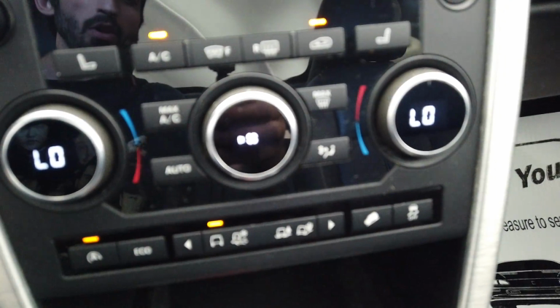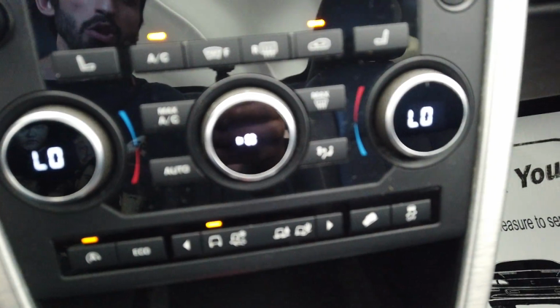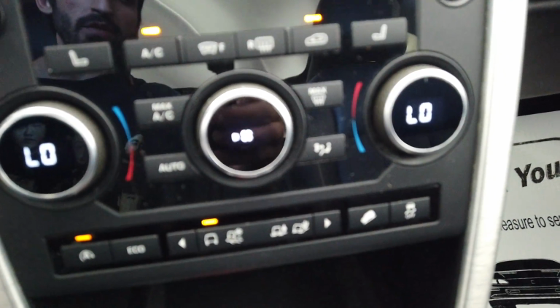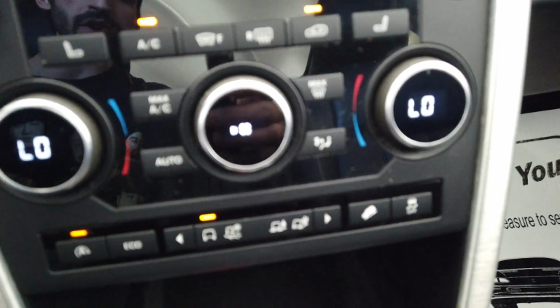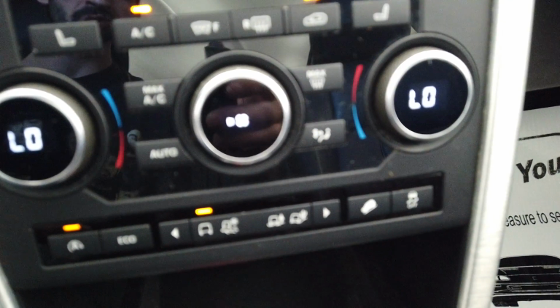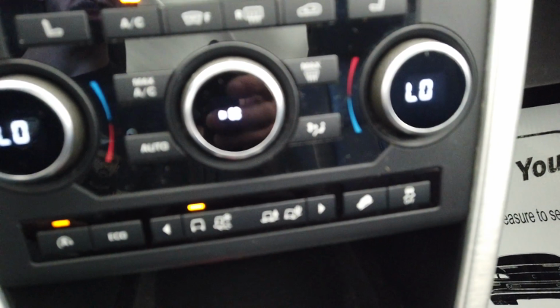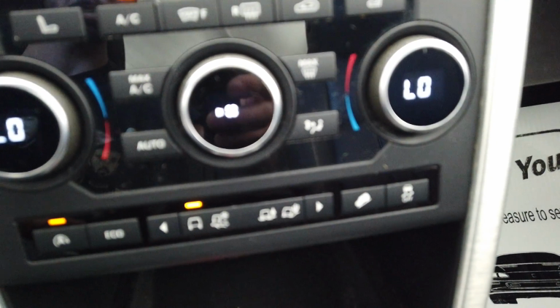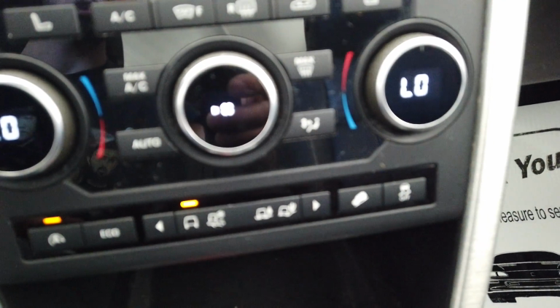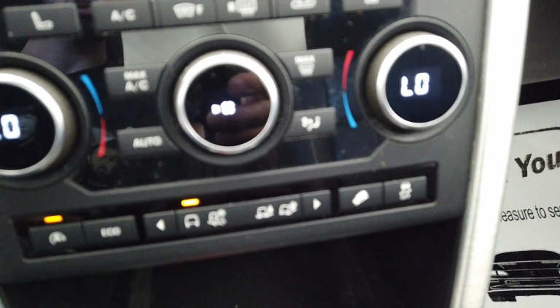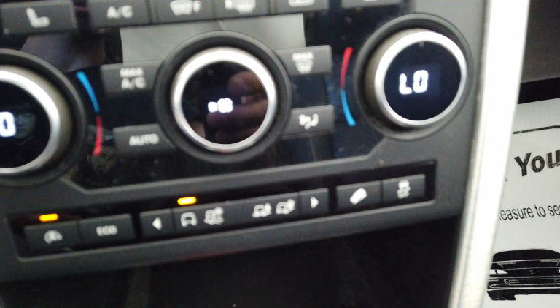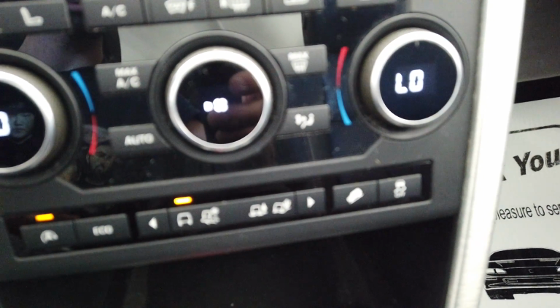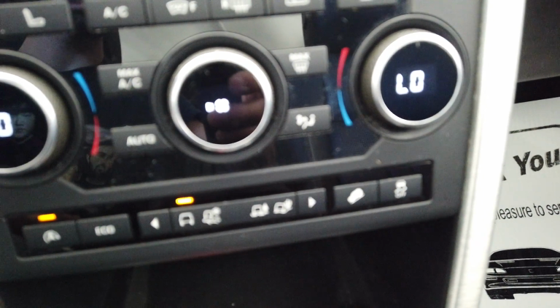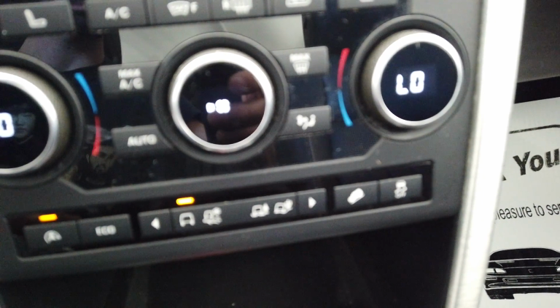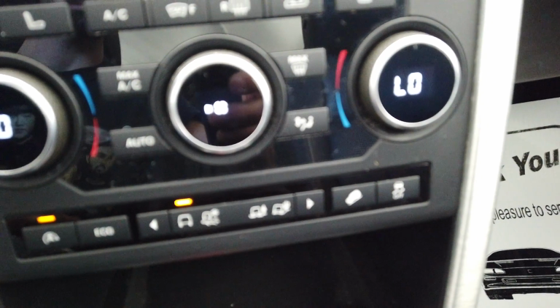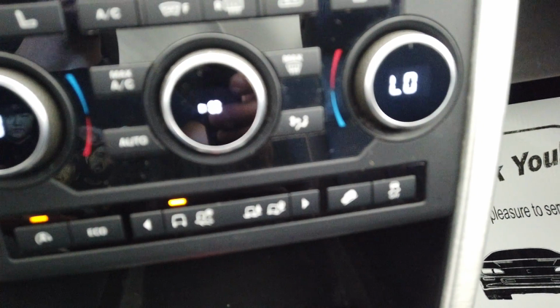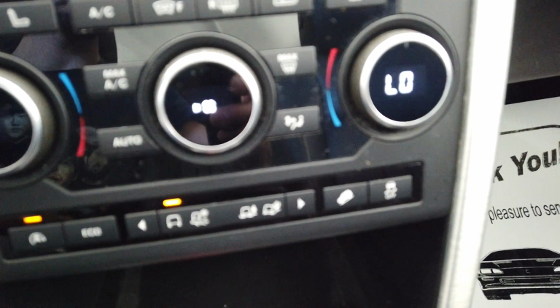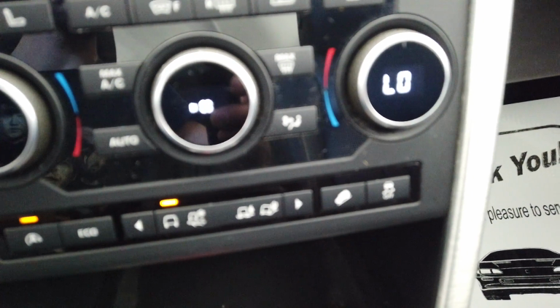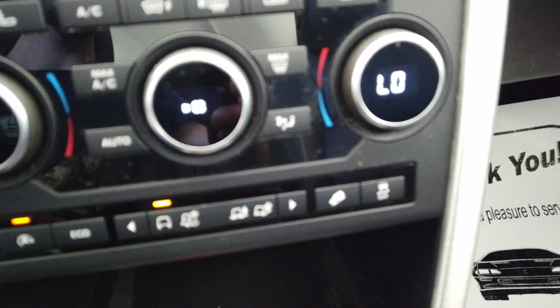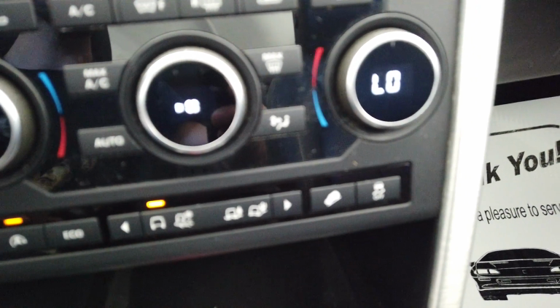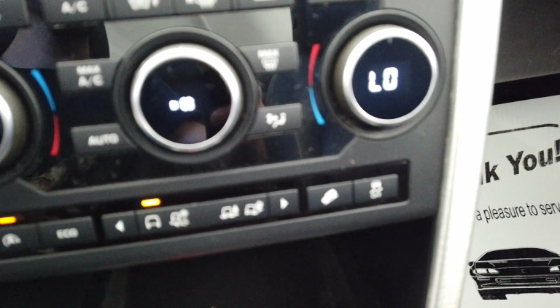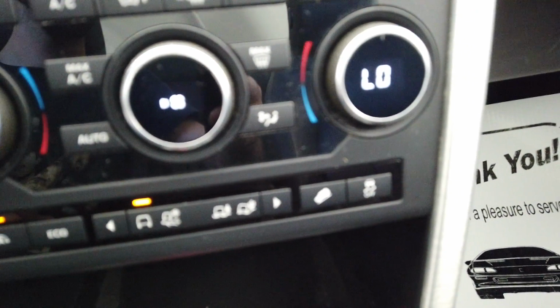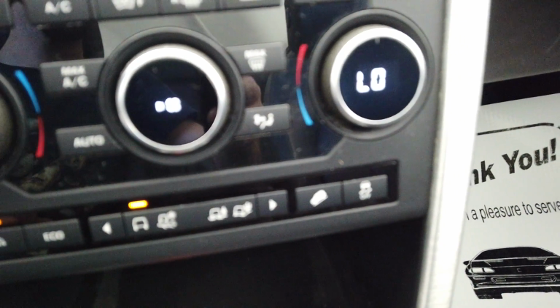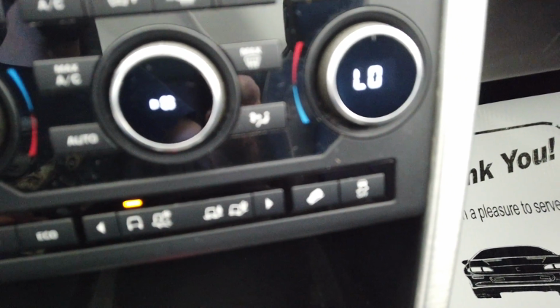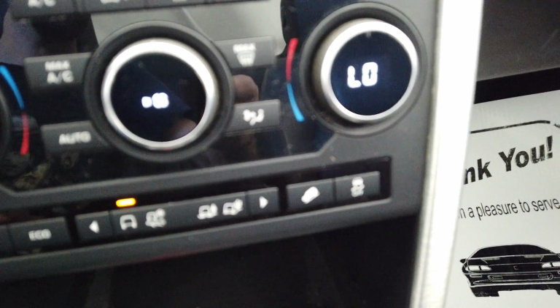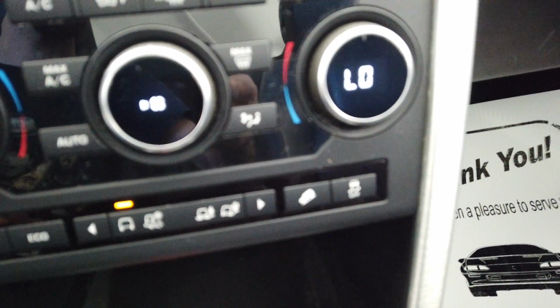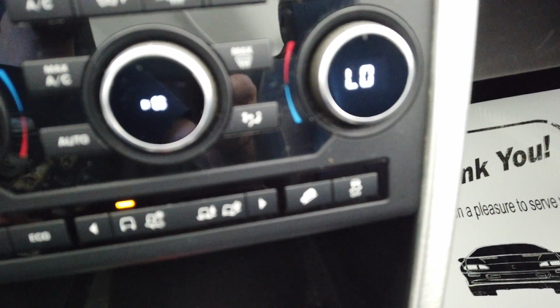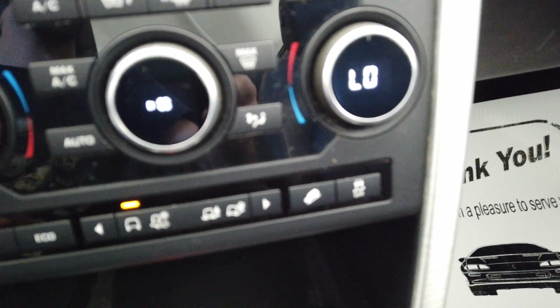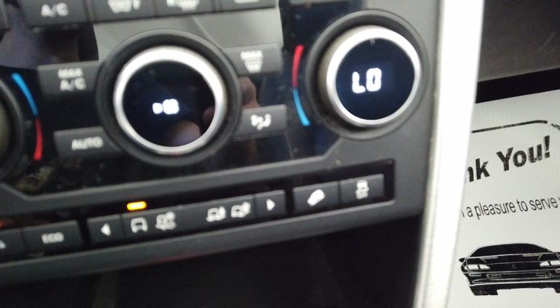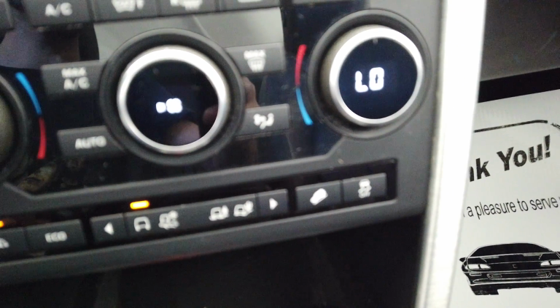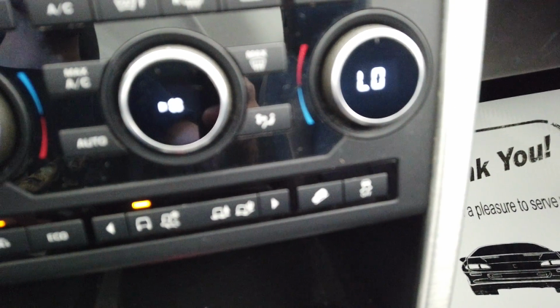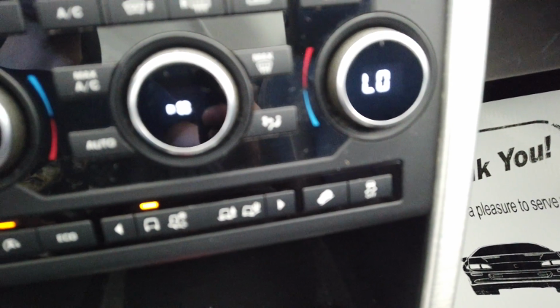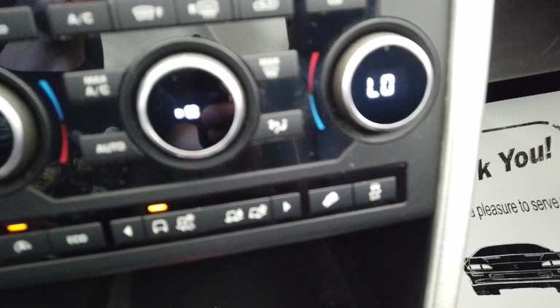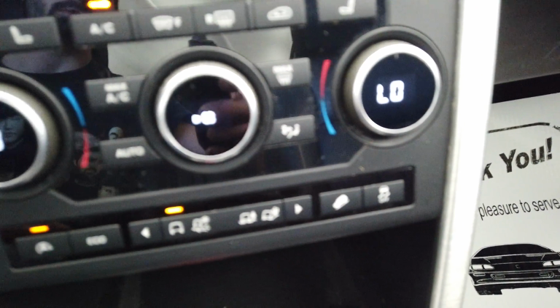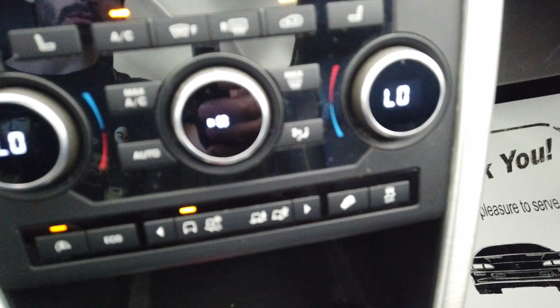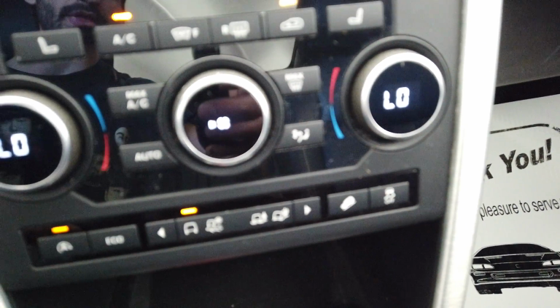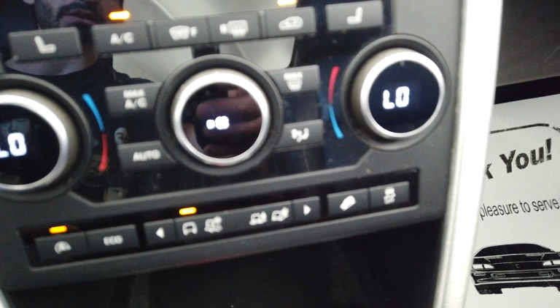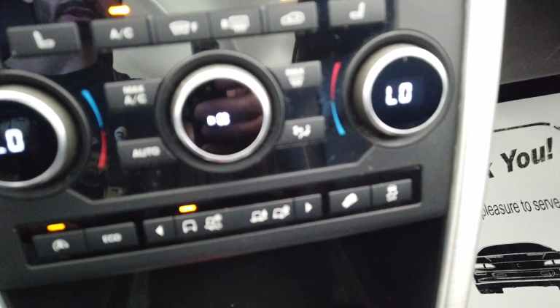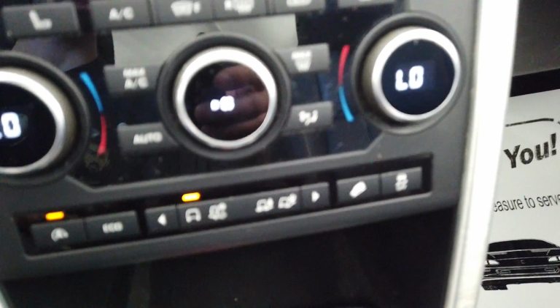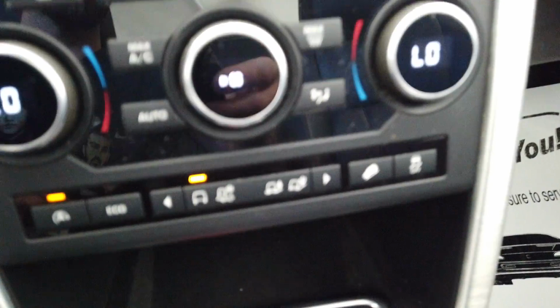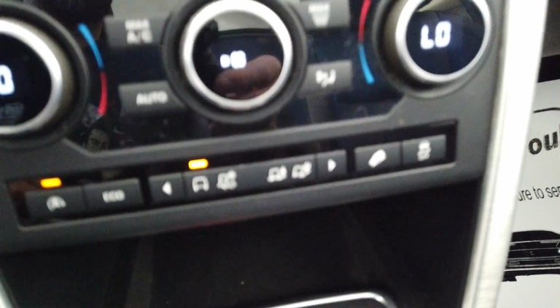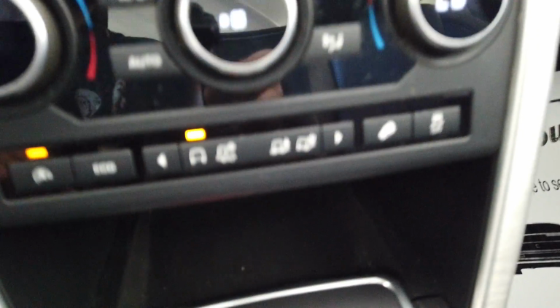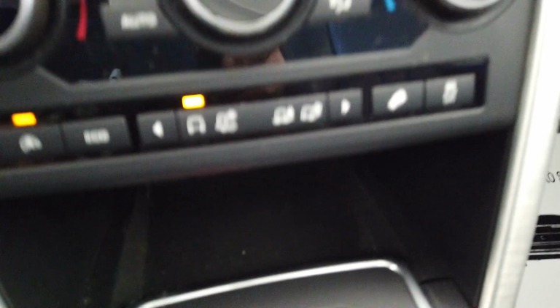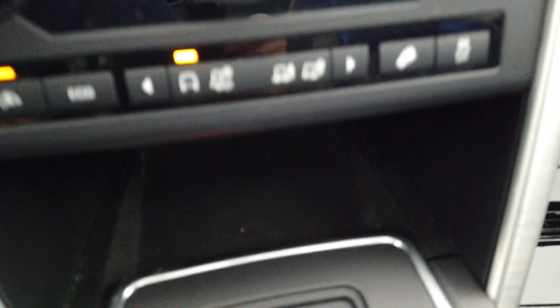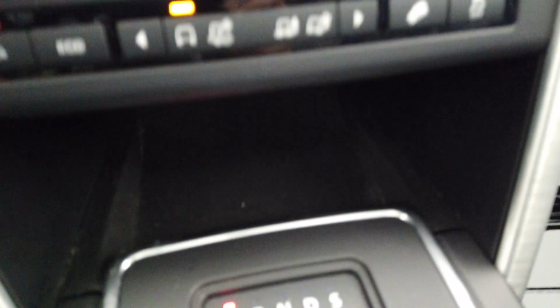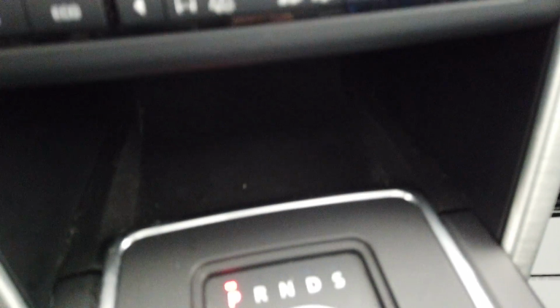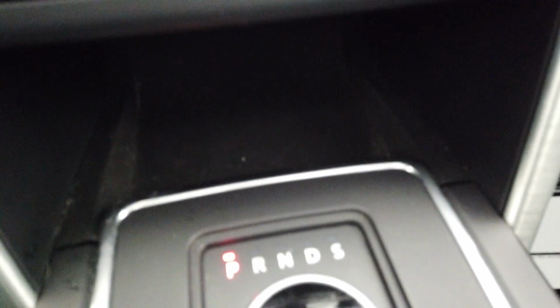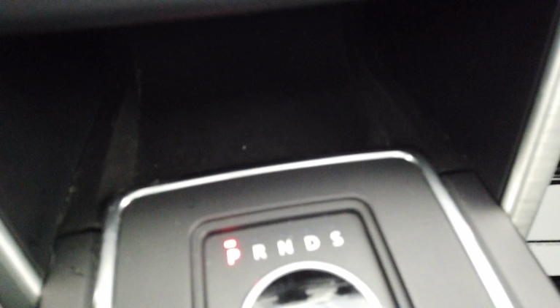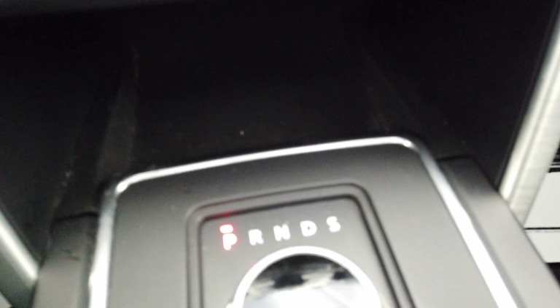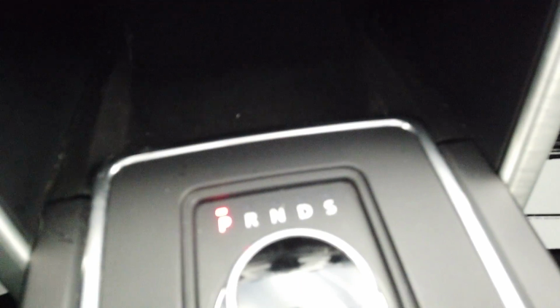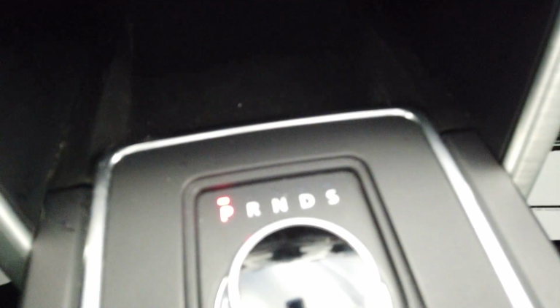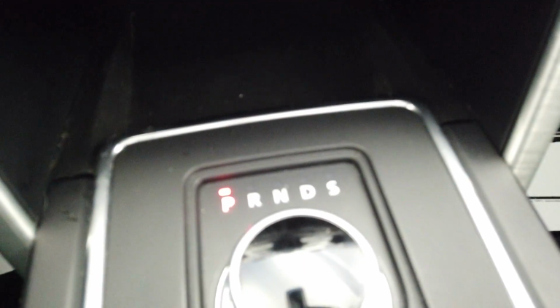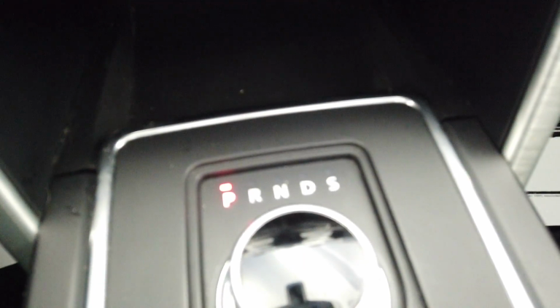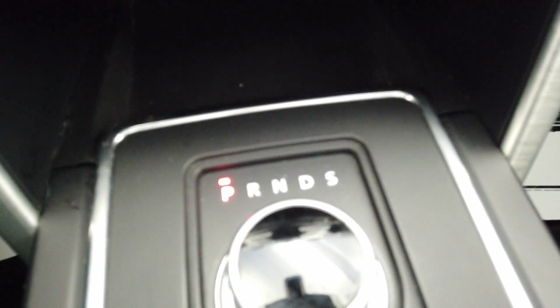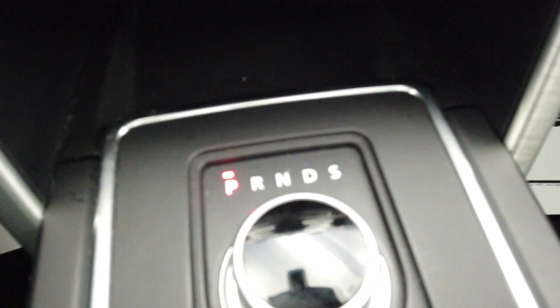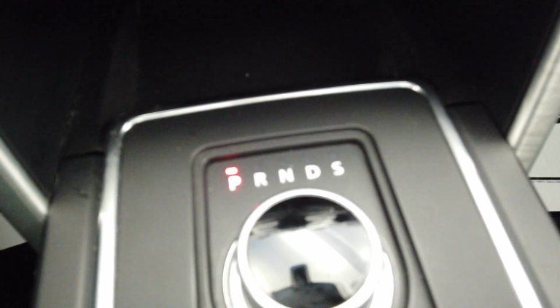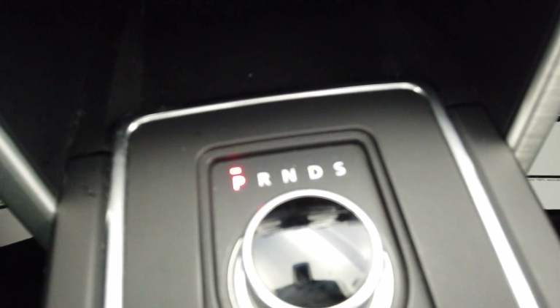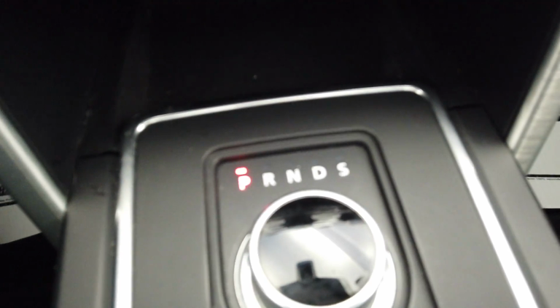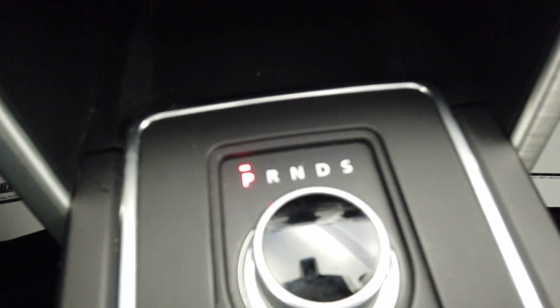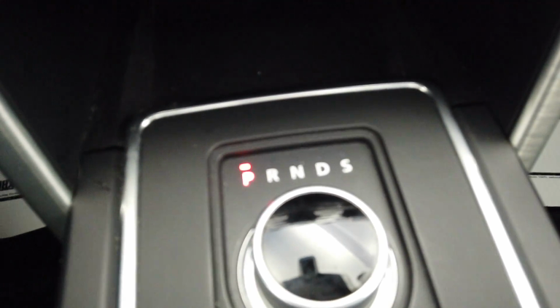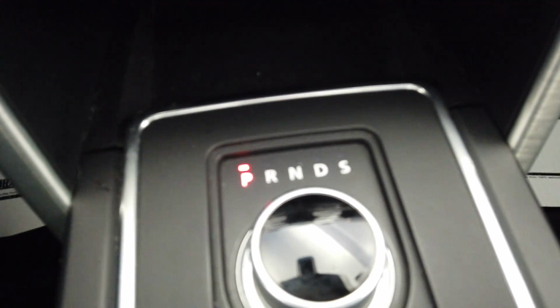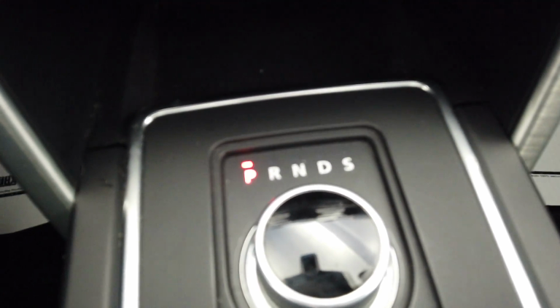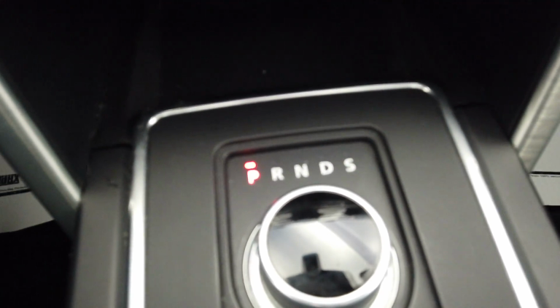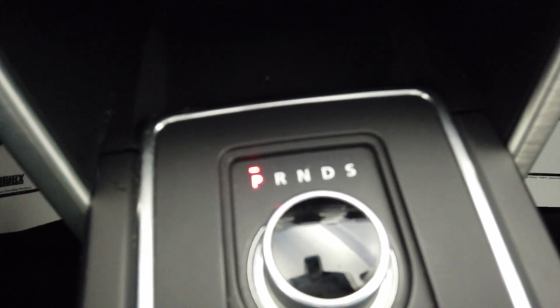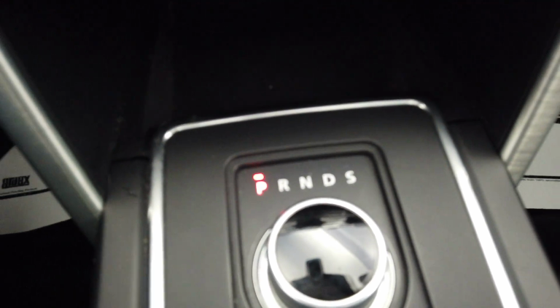All of our terrain options here for the 4x4, and traction control along with hill descent. We also have a sport mode down here on the shifter. Thank you.